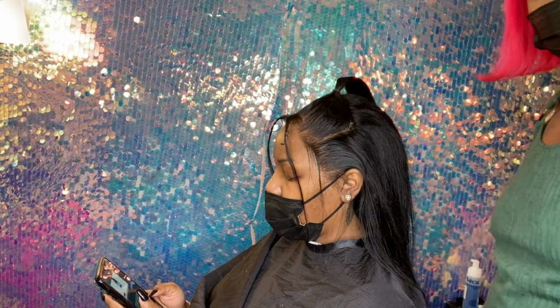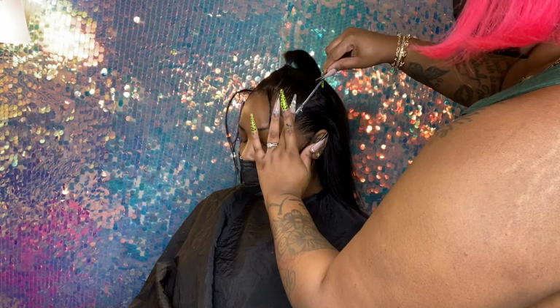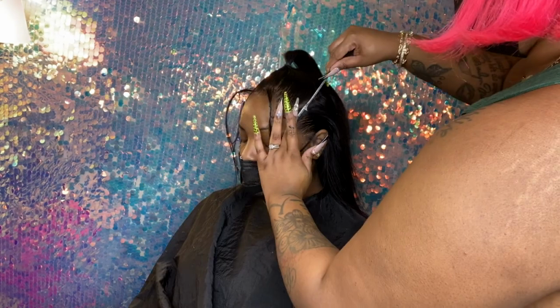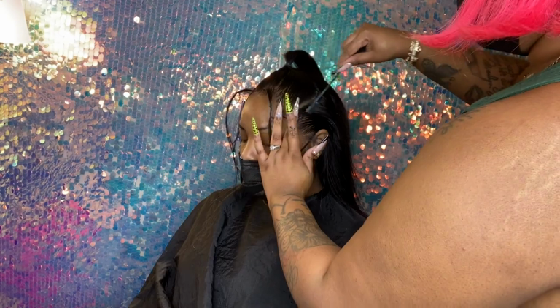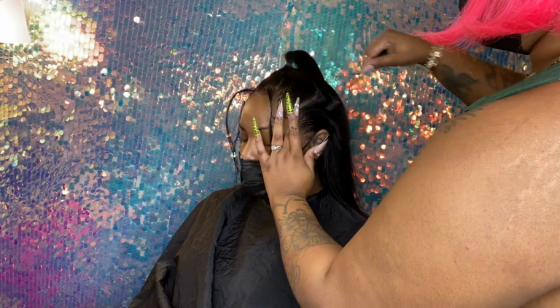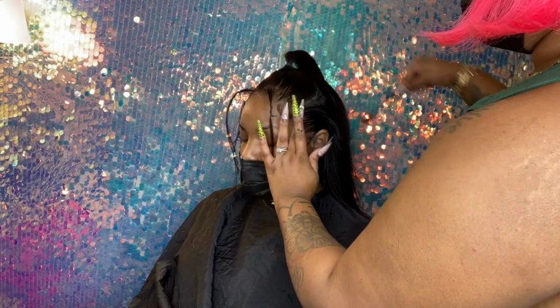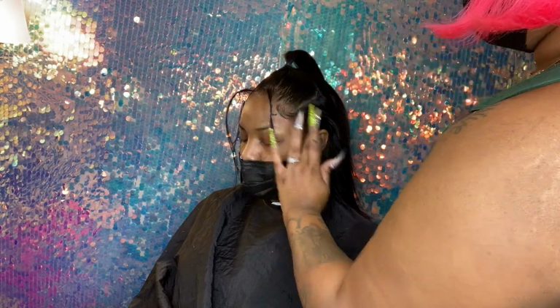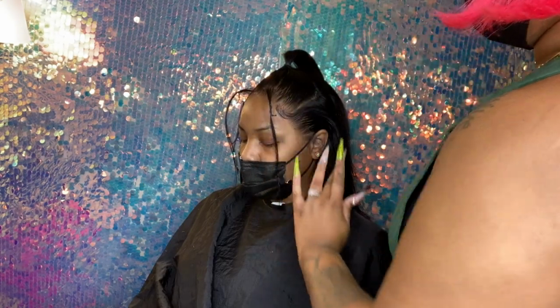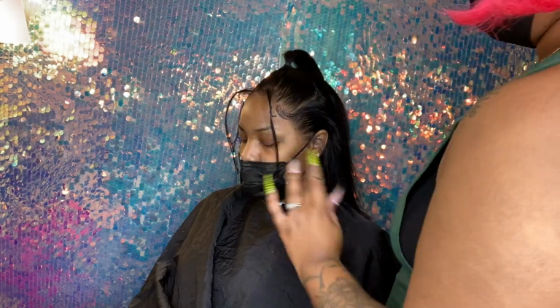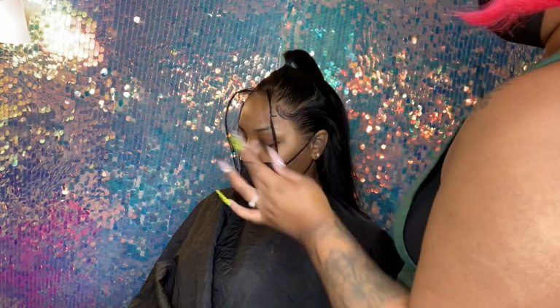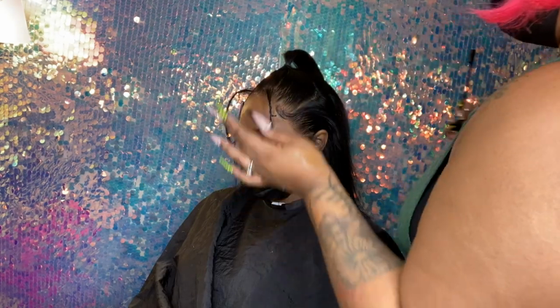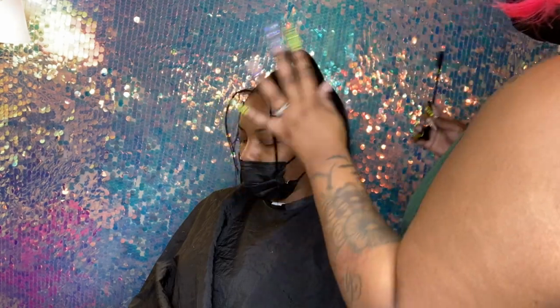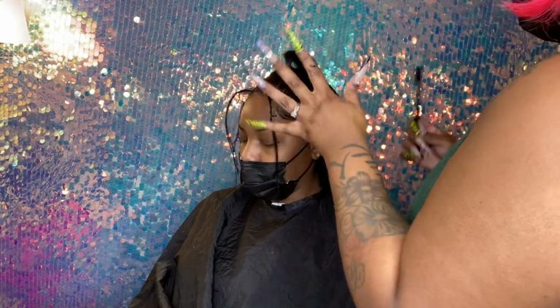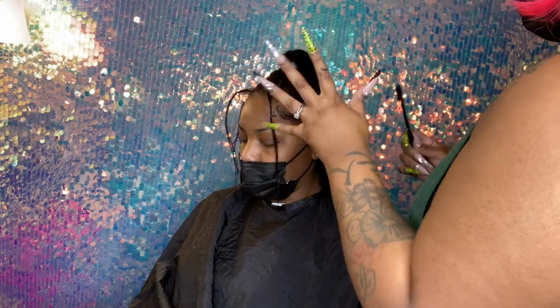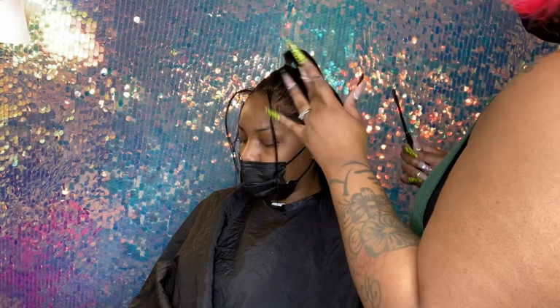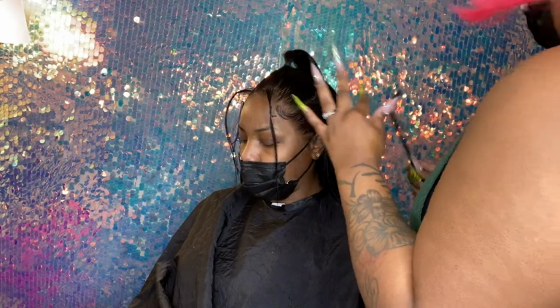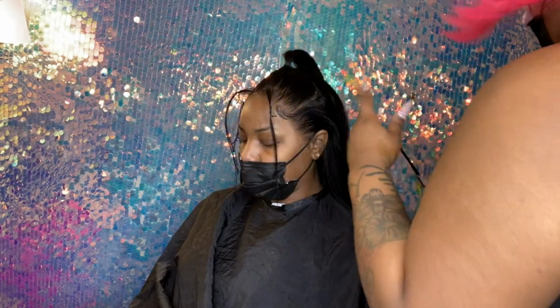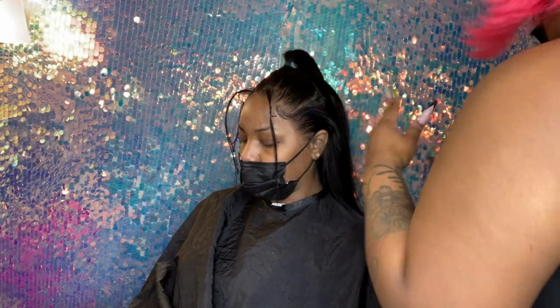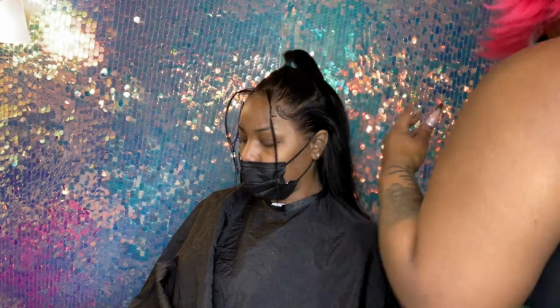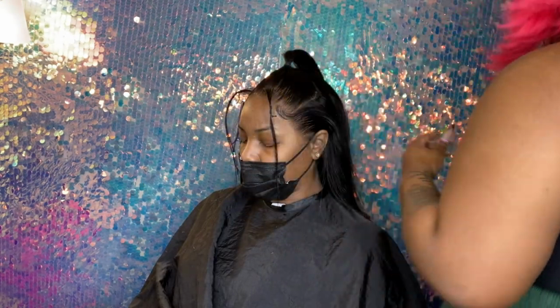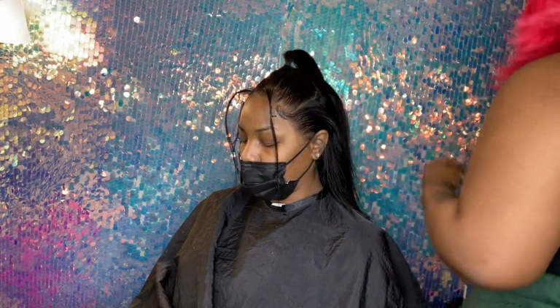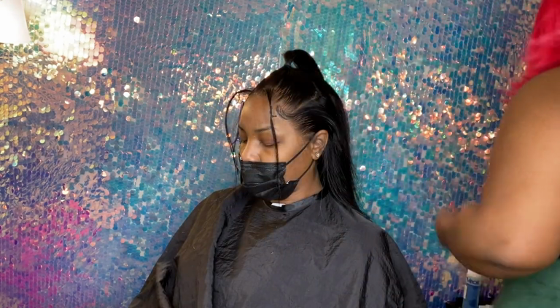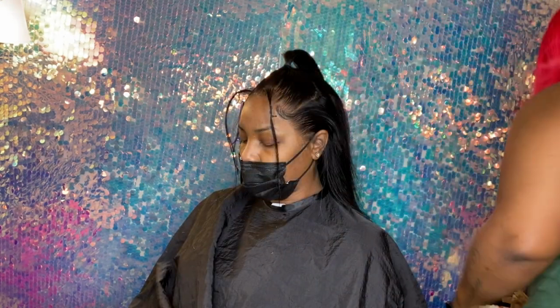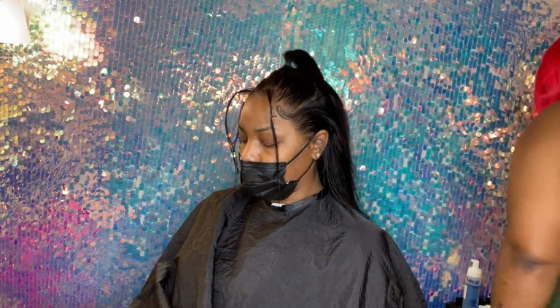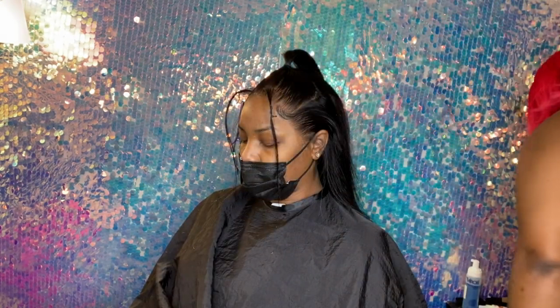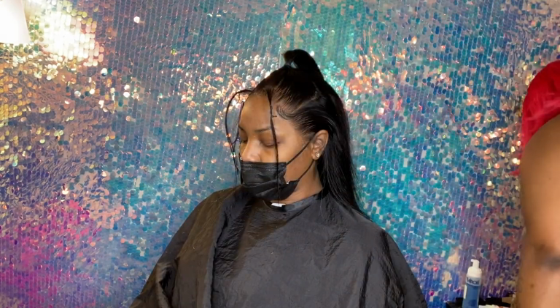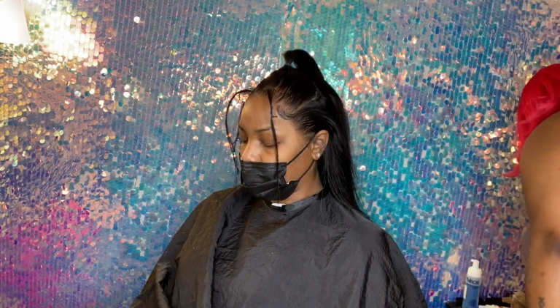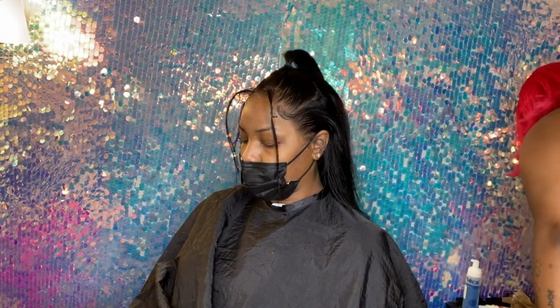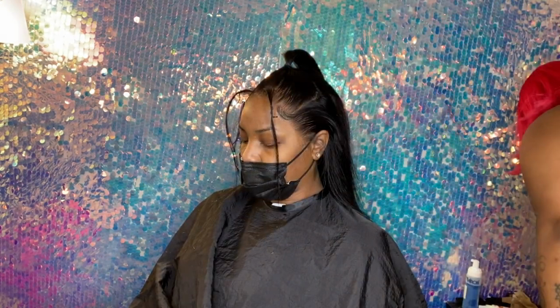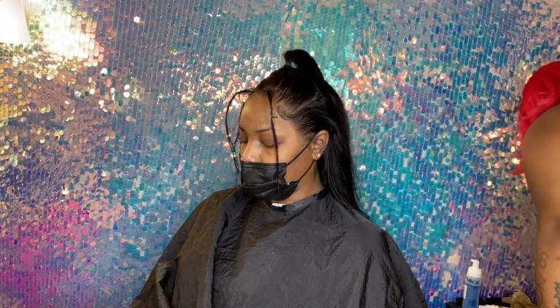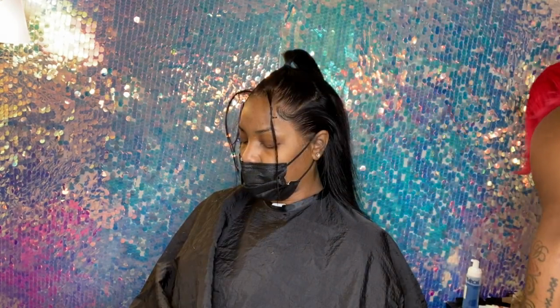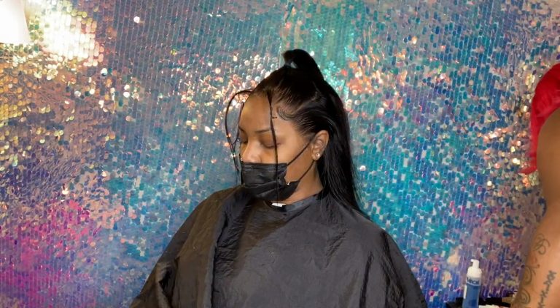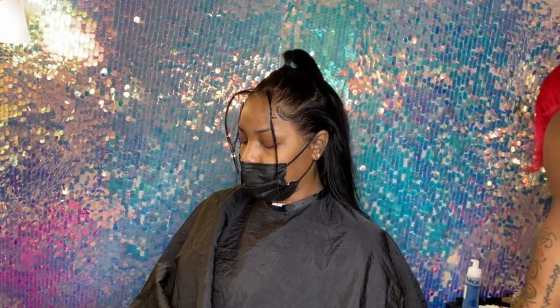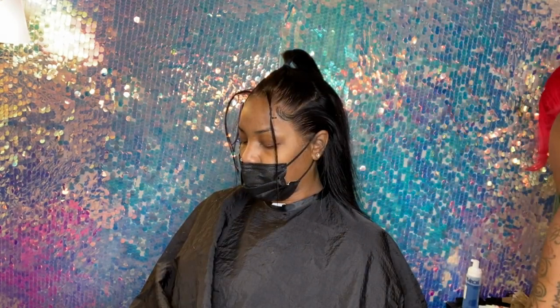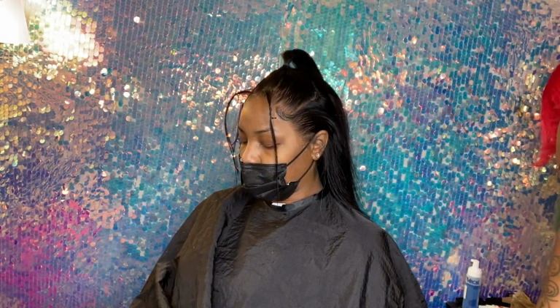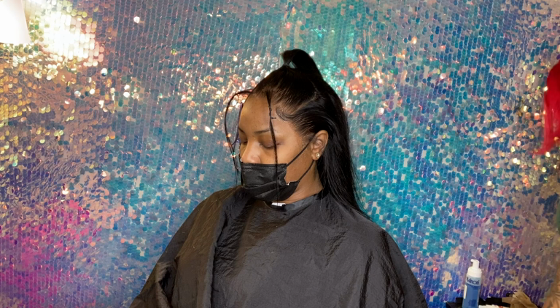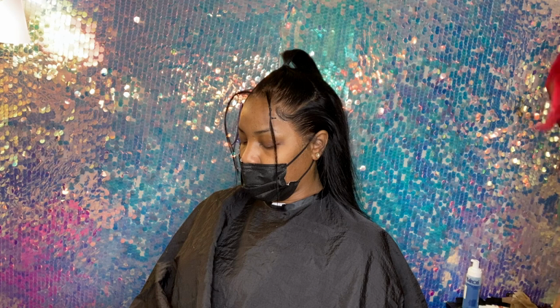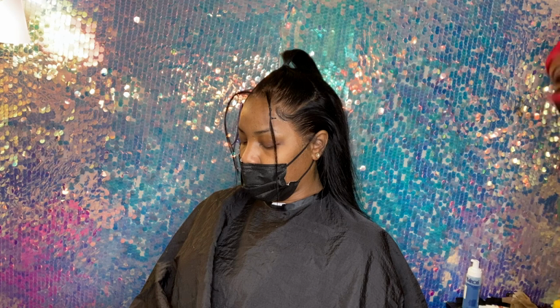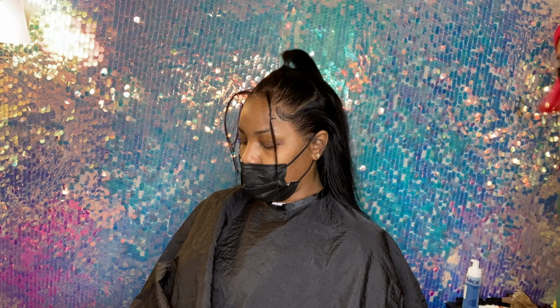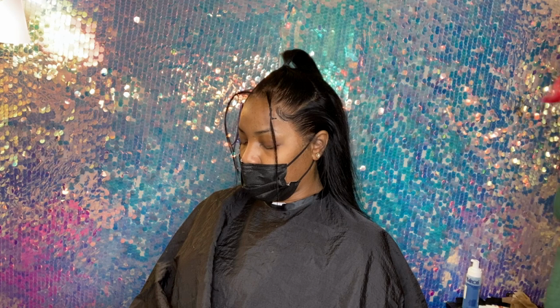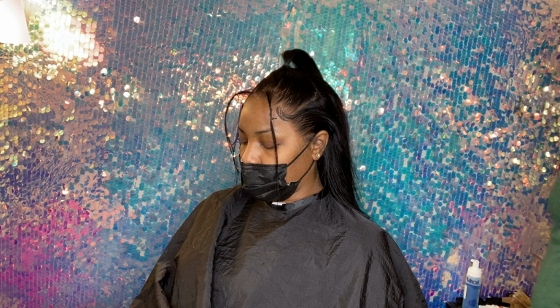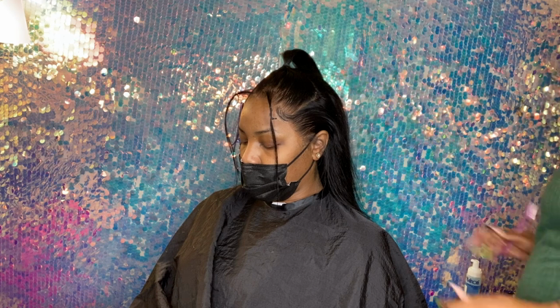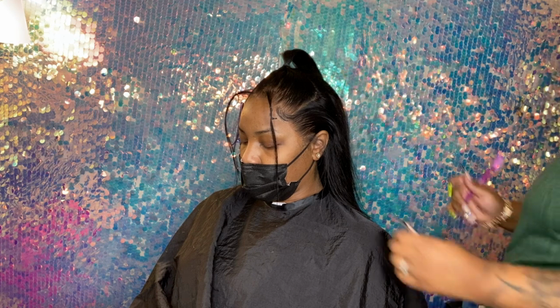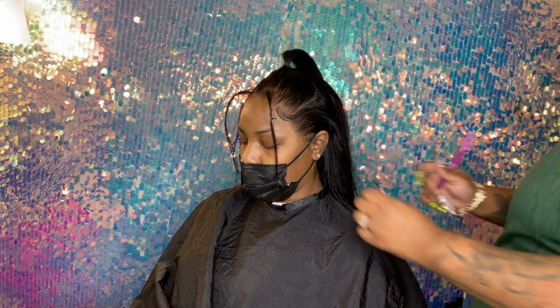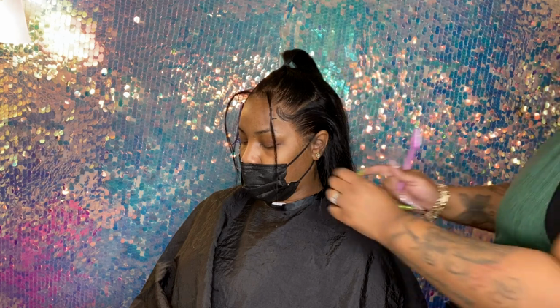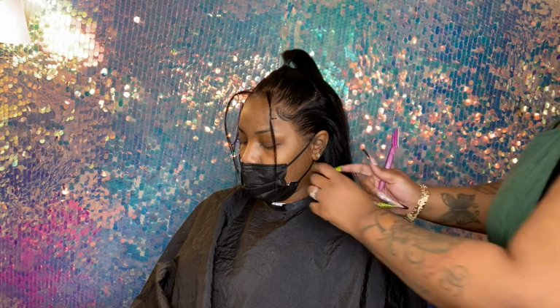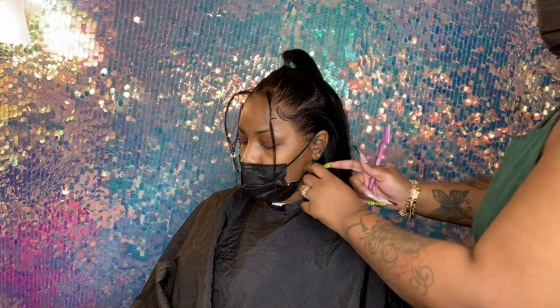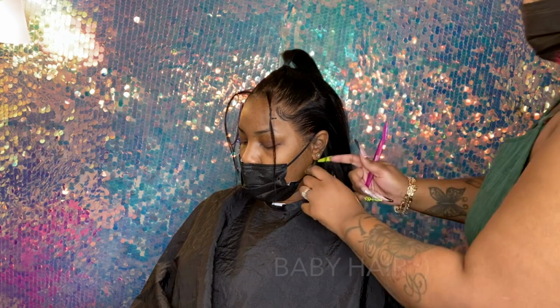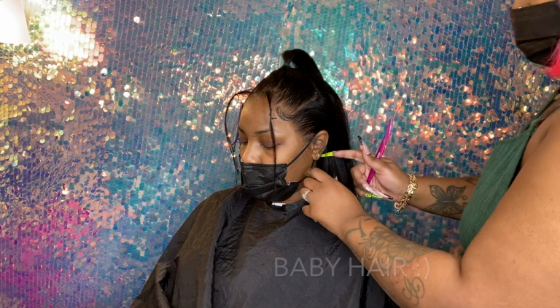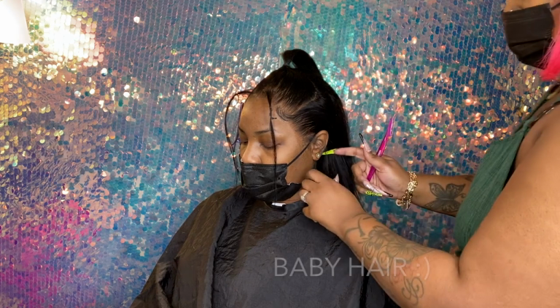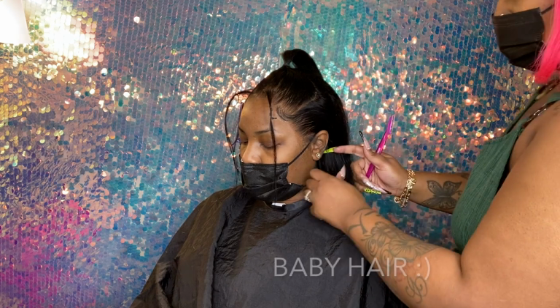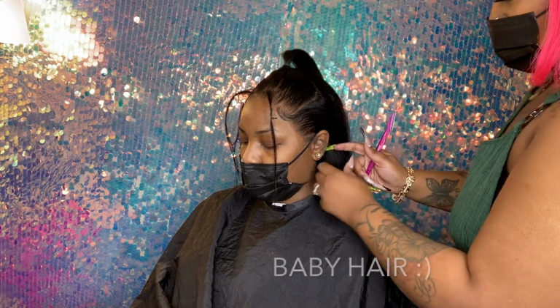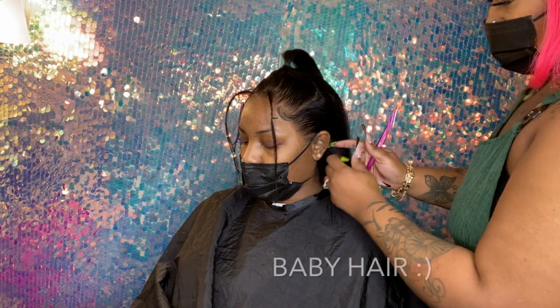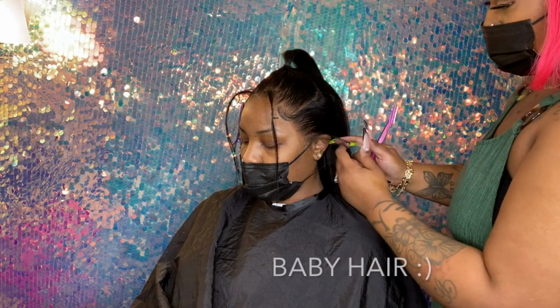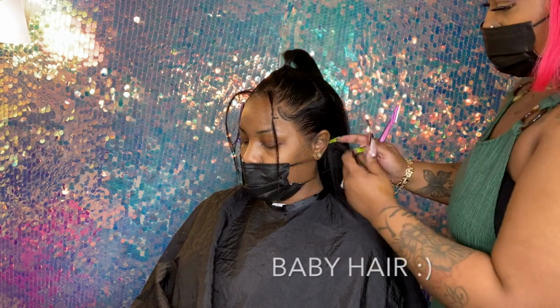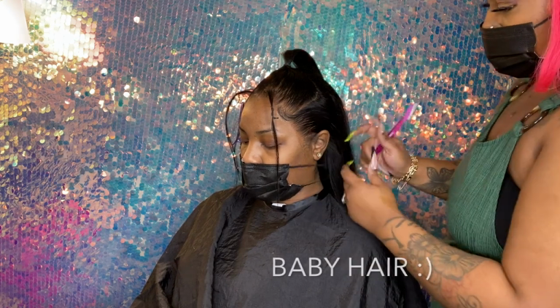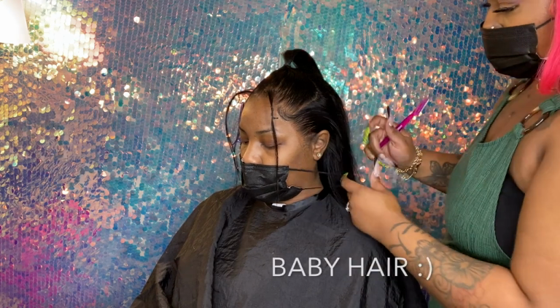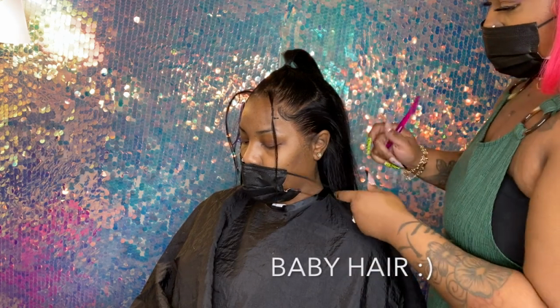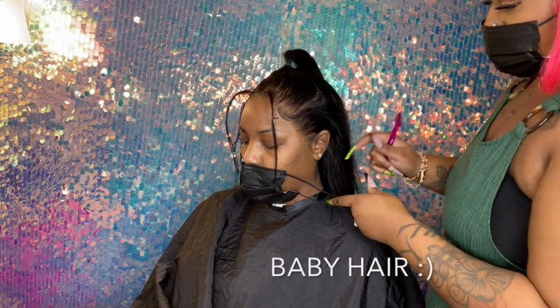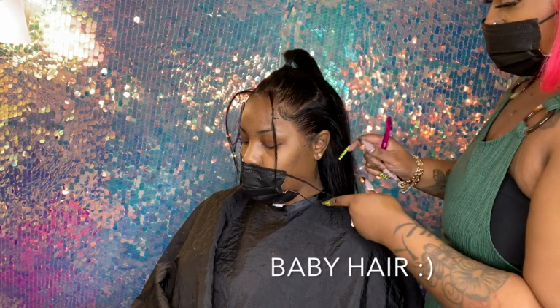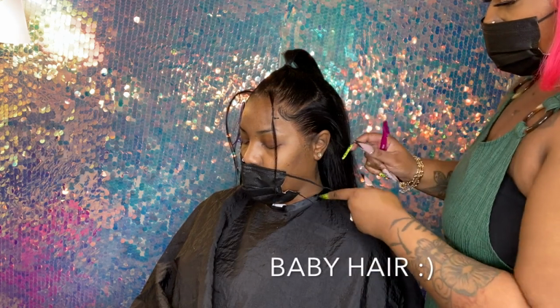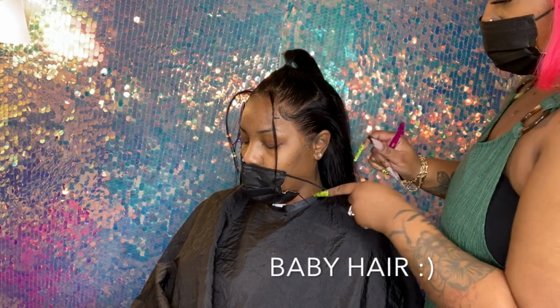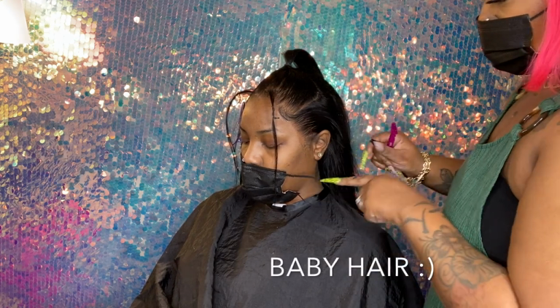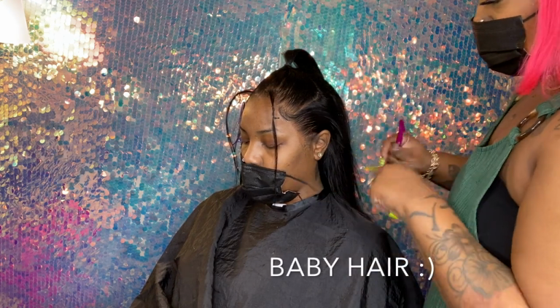If y'all don't know, well you will know — I love me some baby hairs.